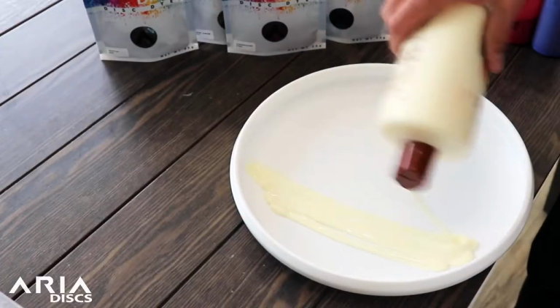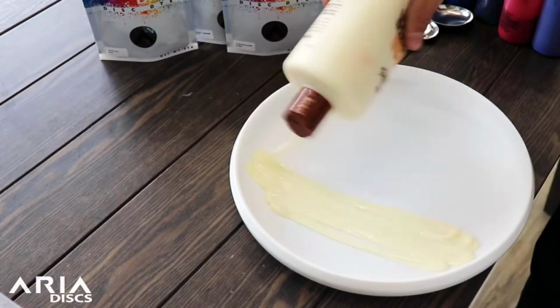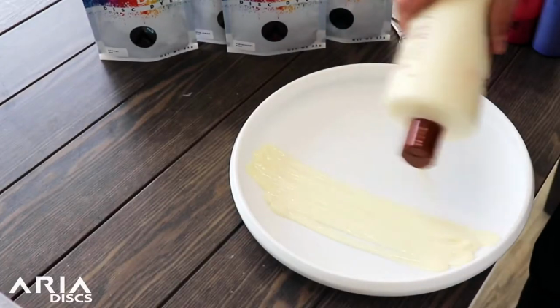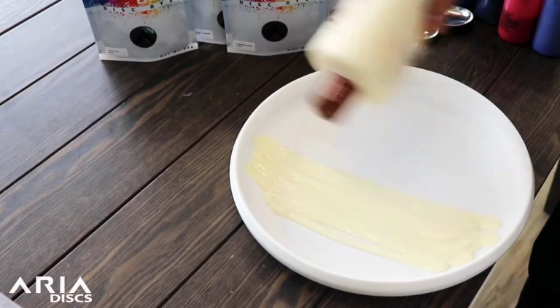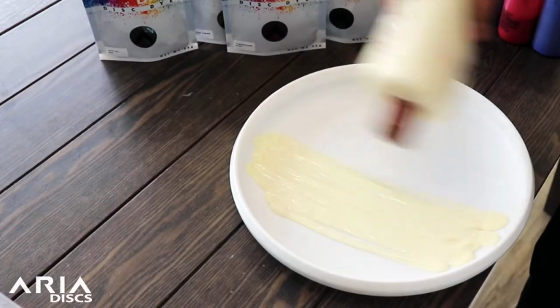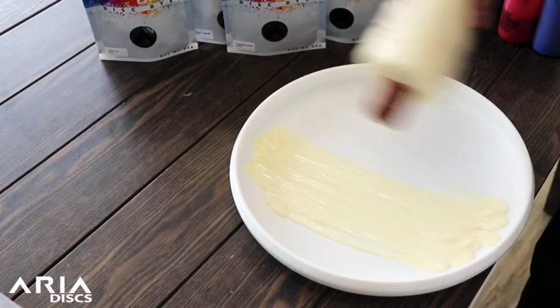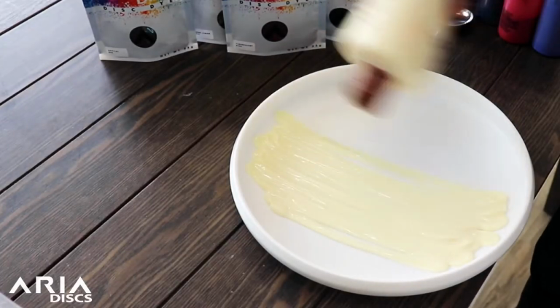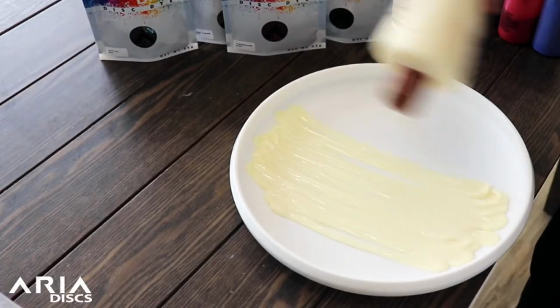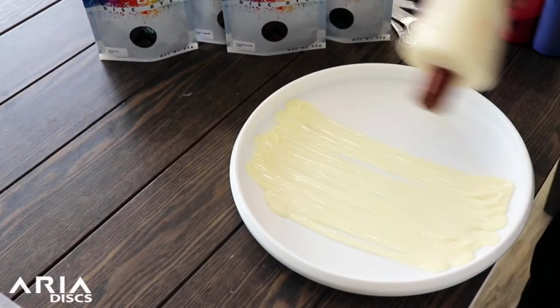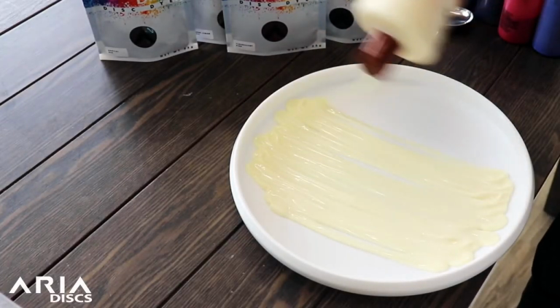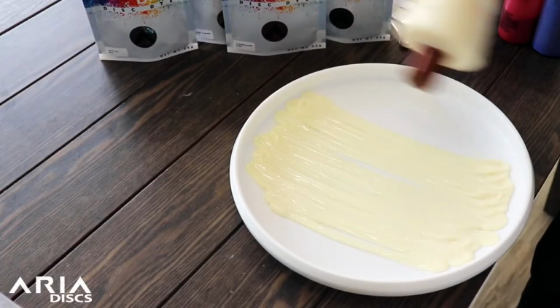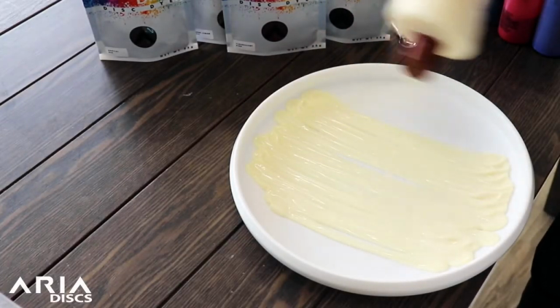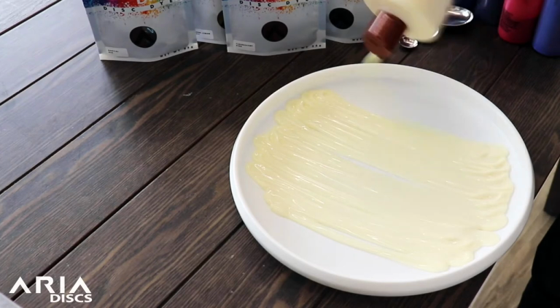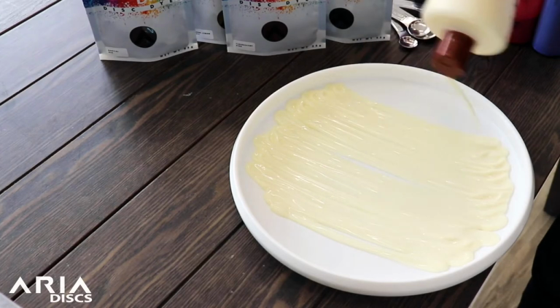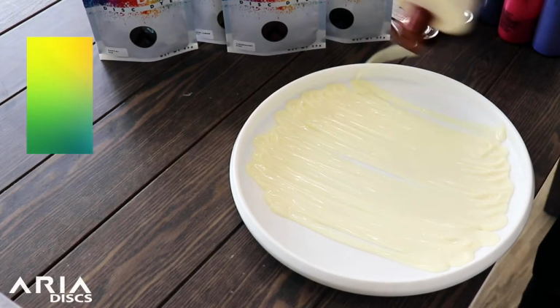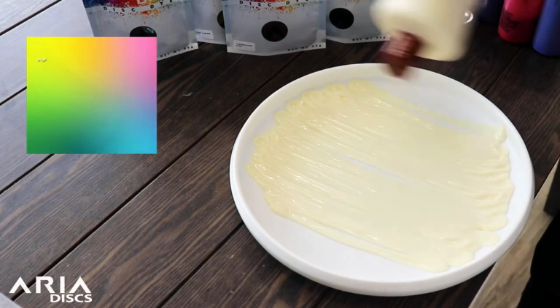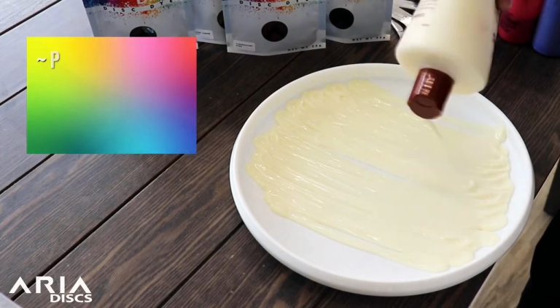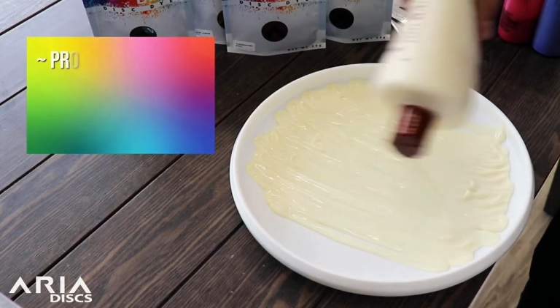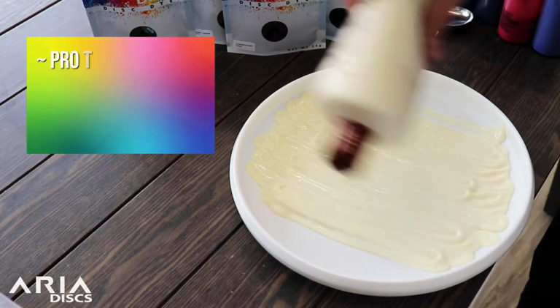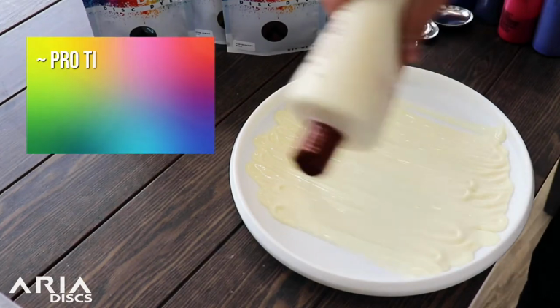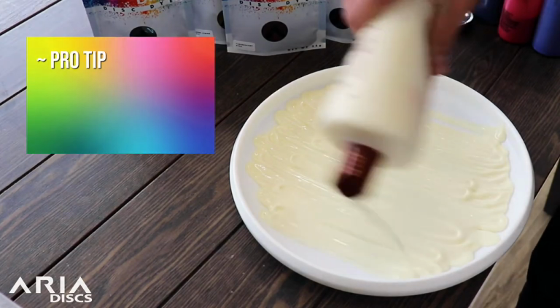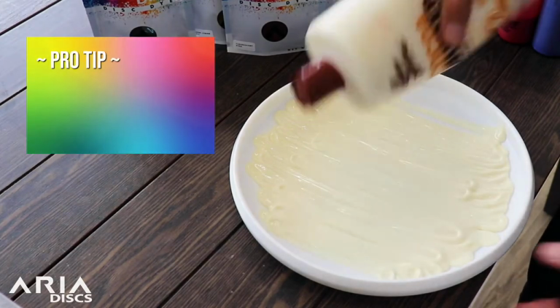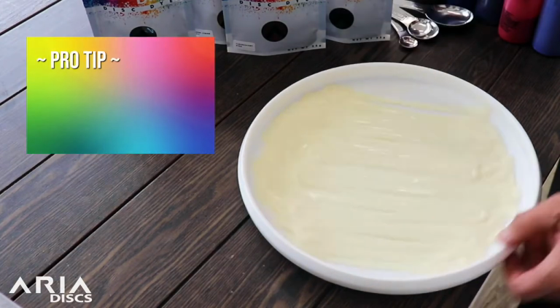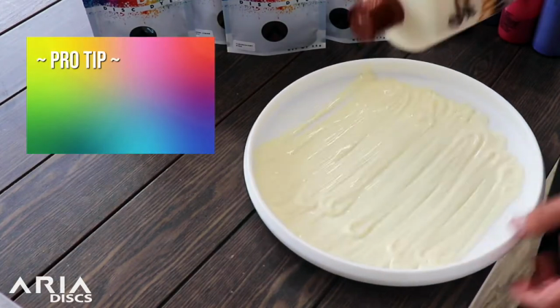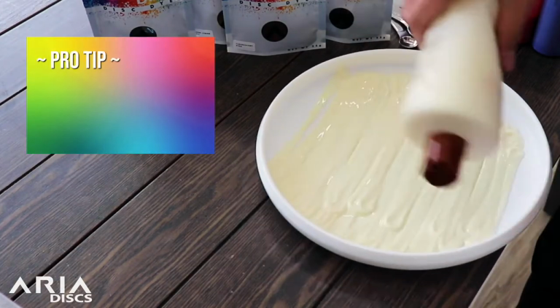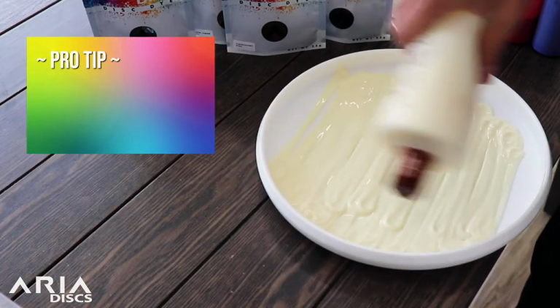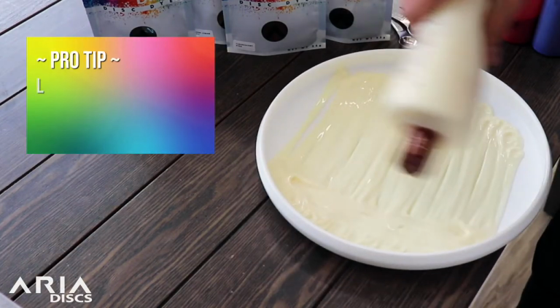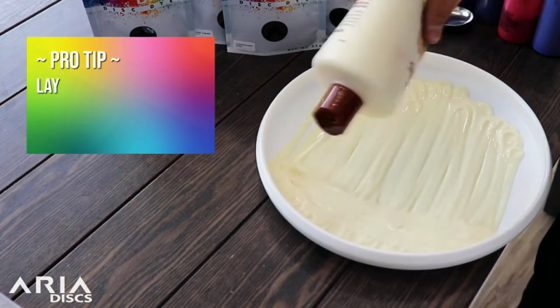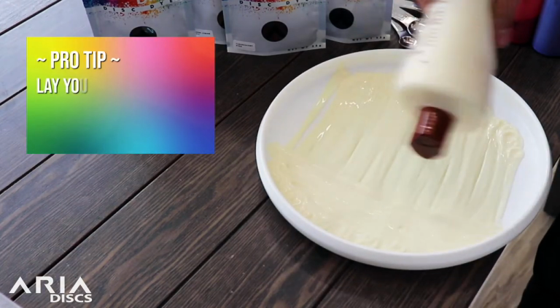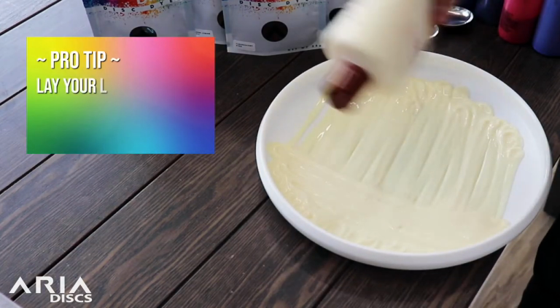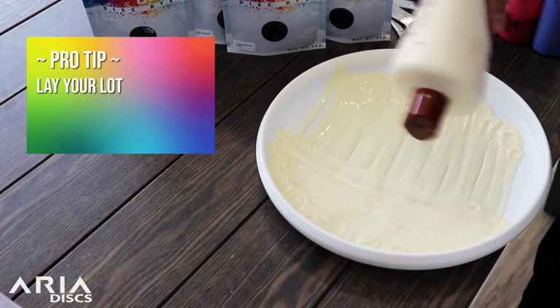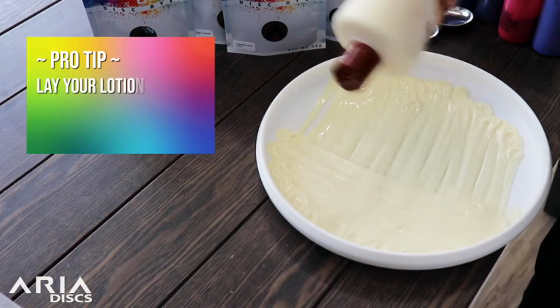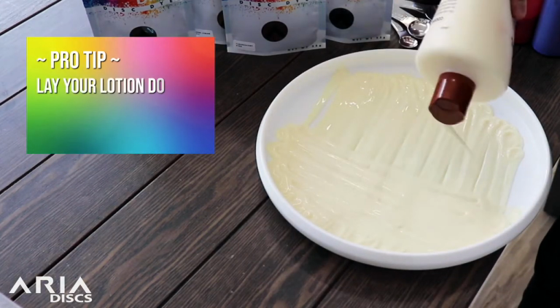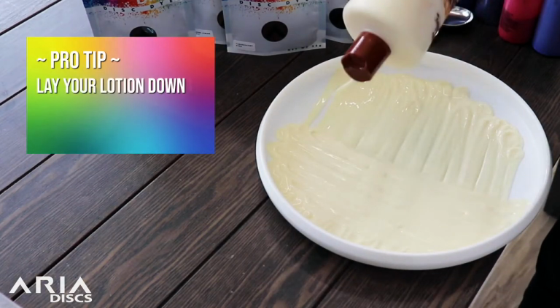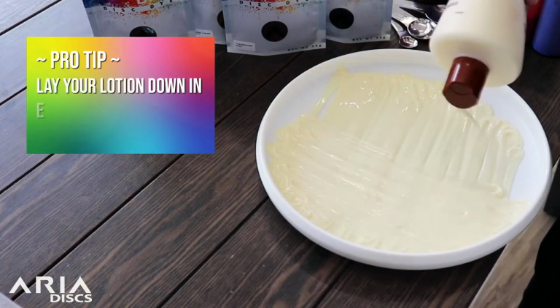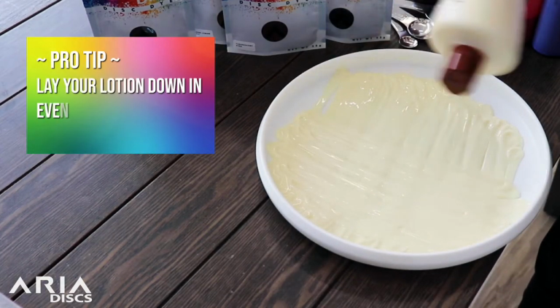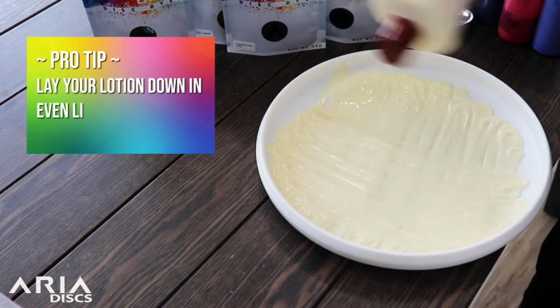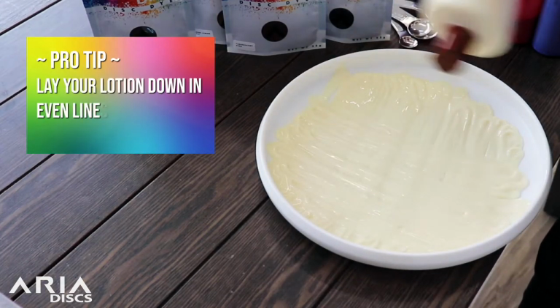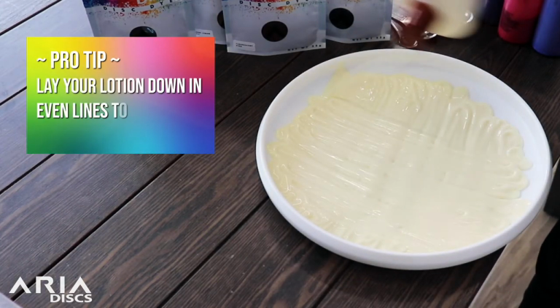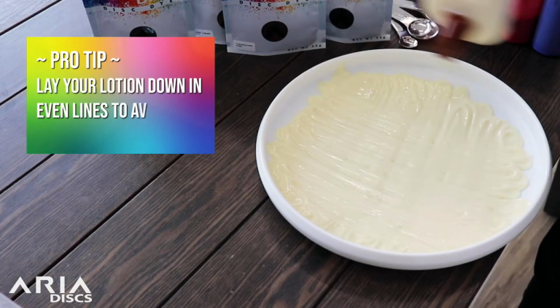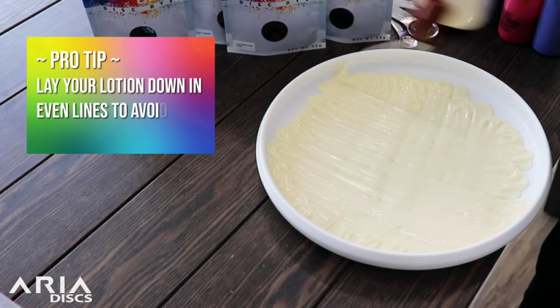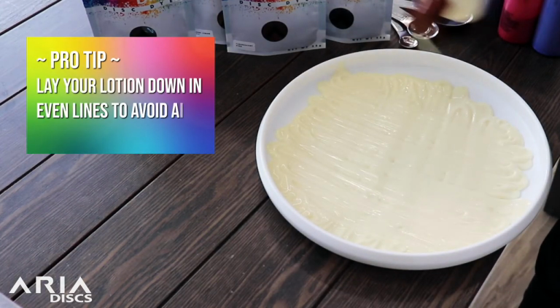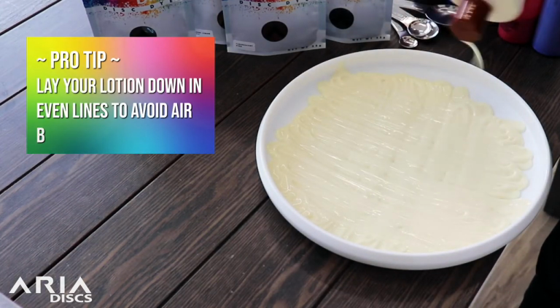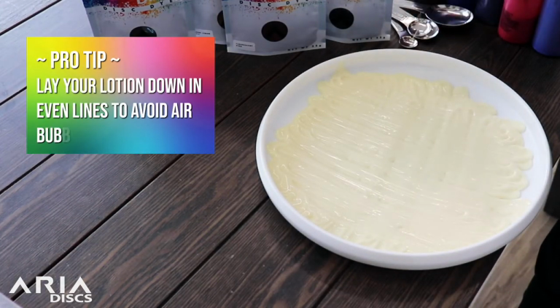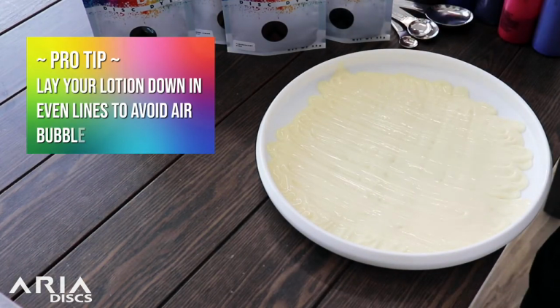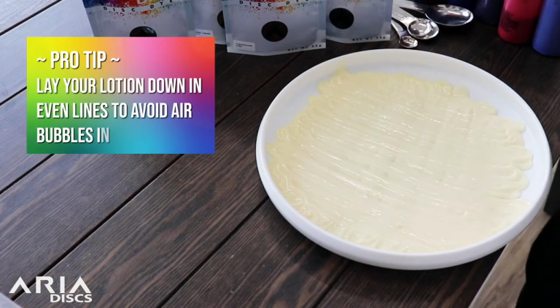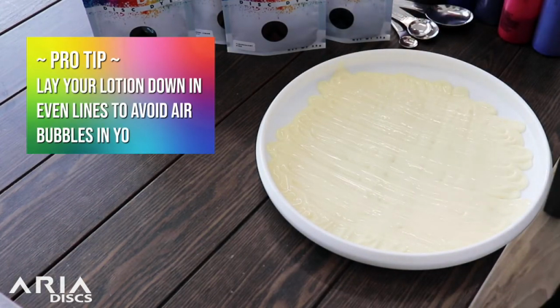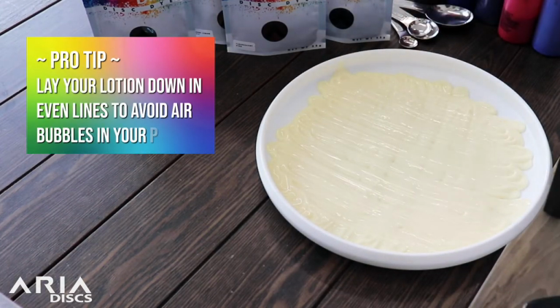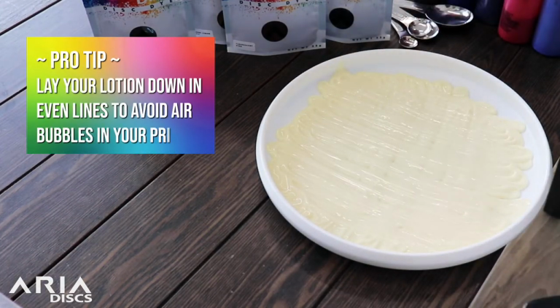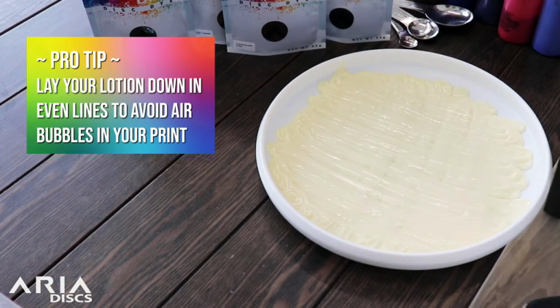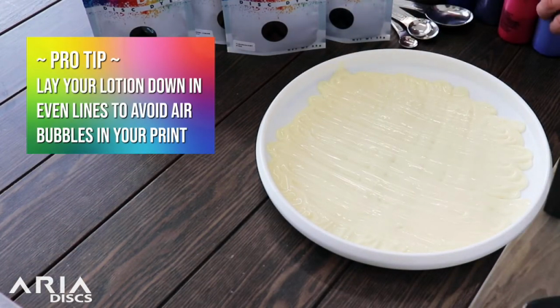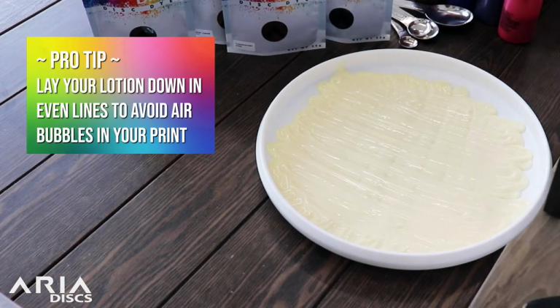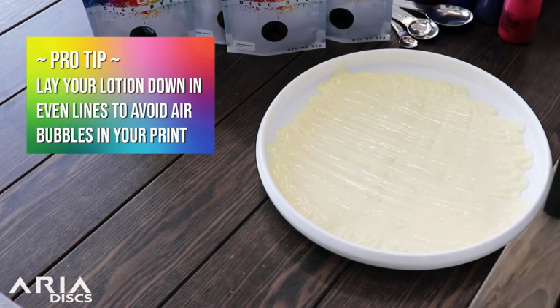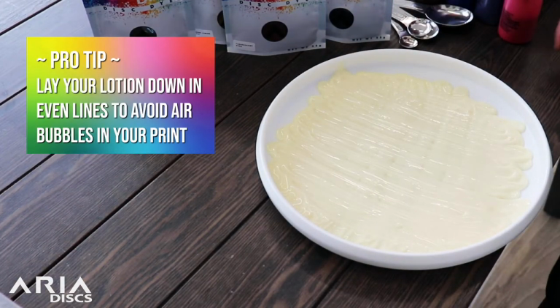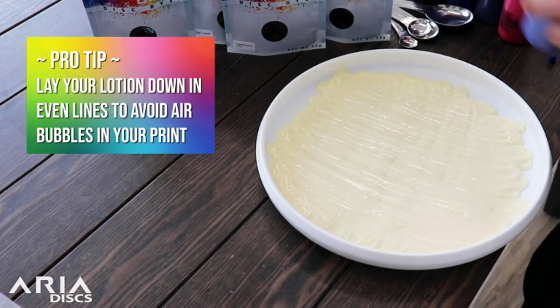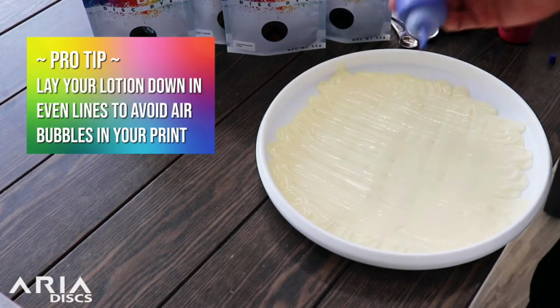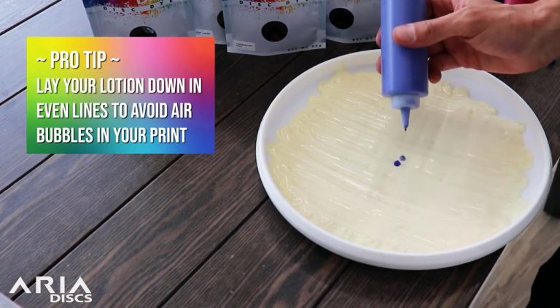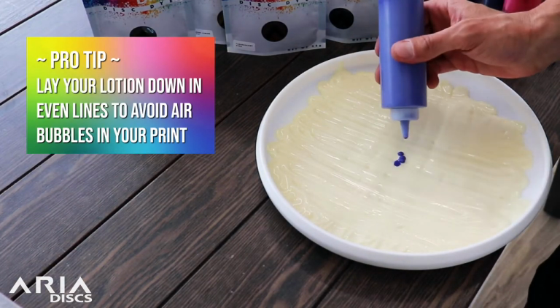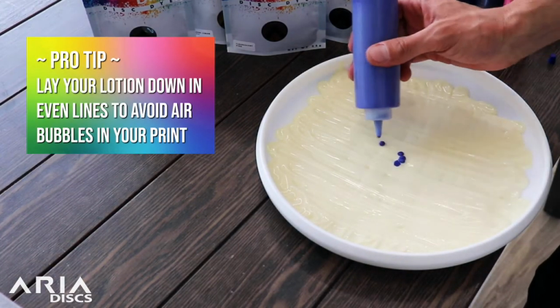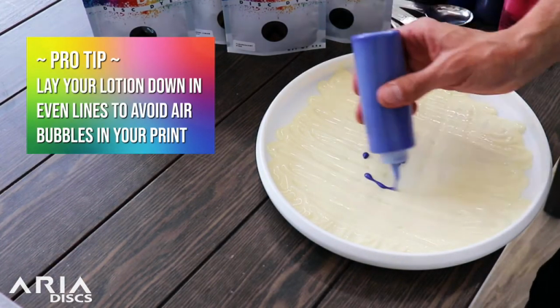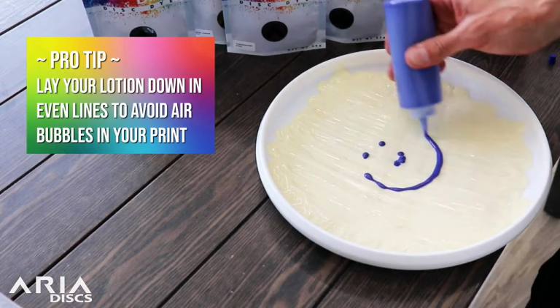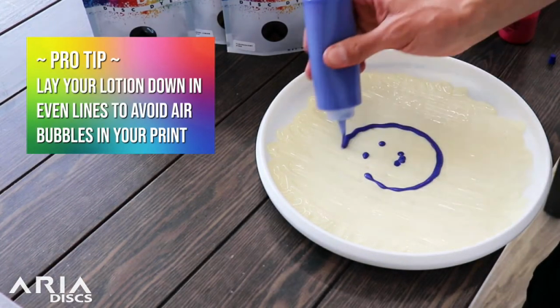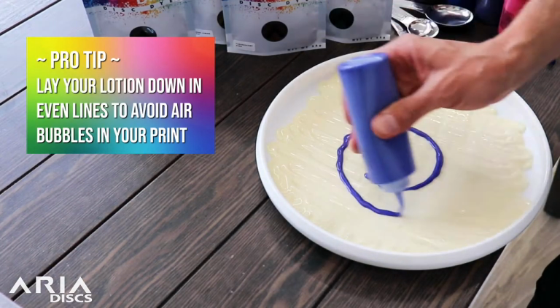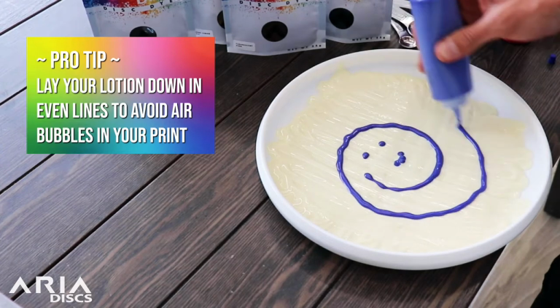Then you're going to lay down your lotion. Pro tip: I like to lay it down in little lines — that way you avoid any air bubbles in your bed.